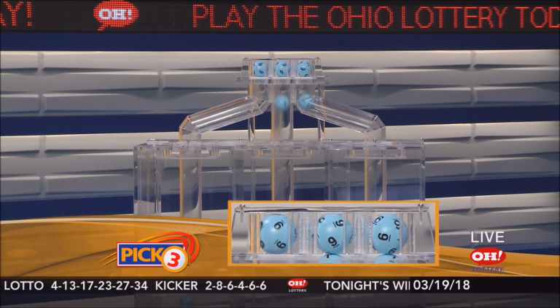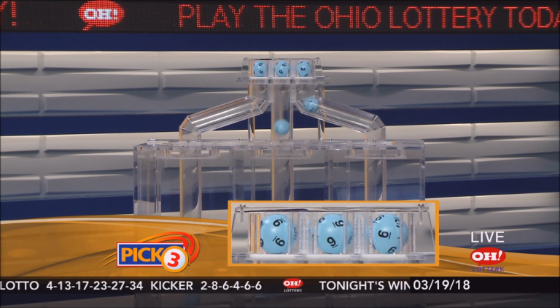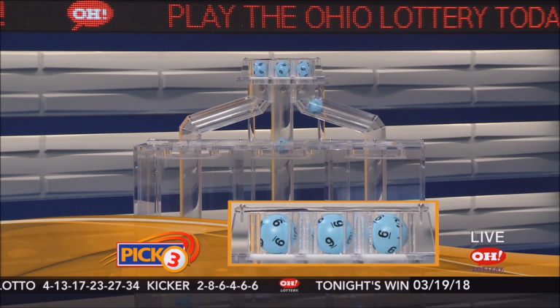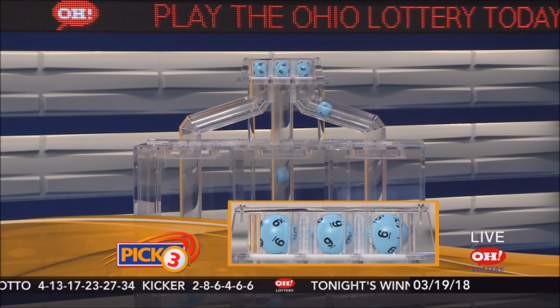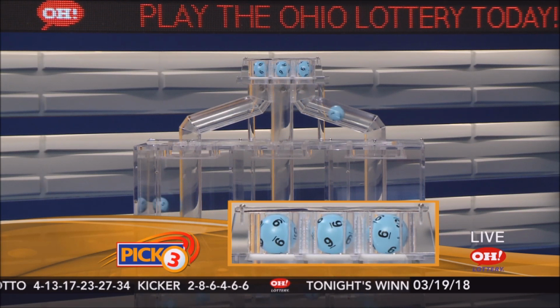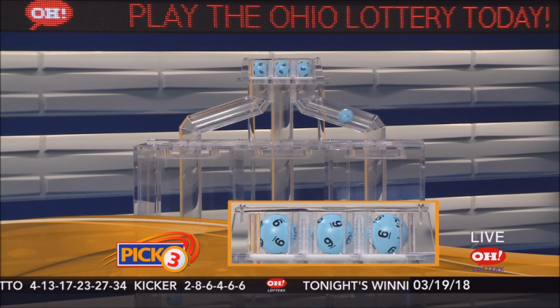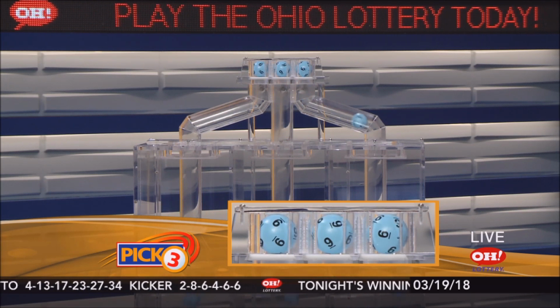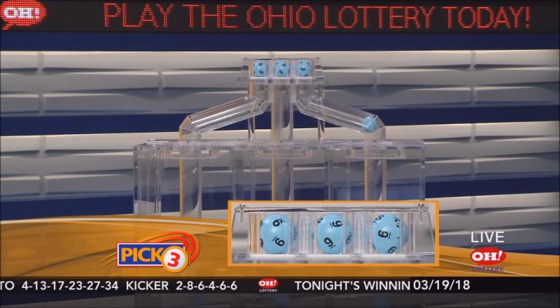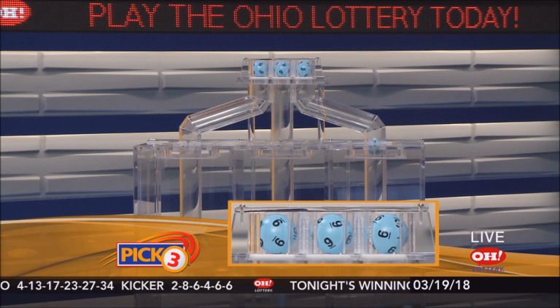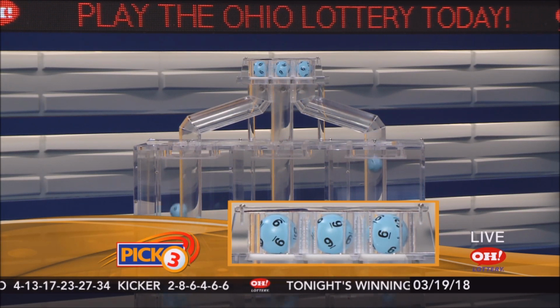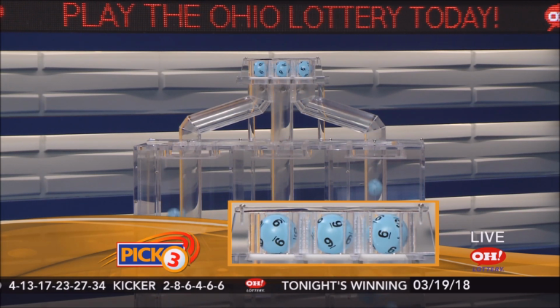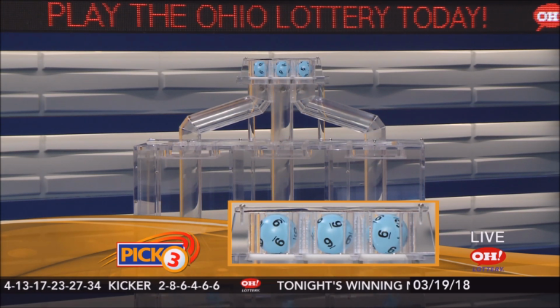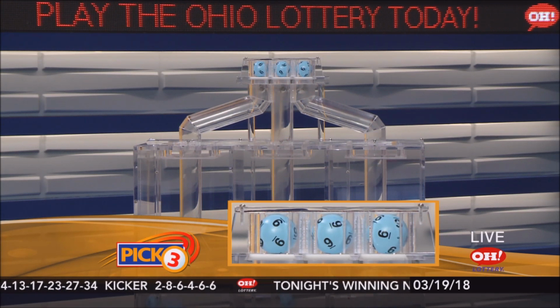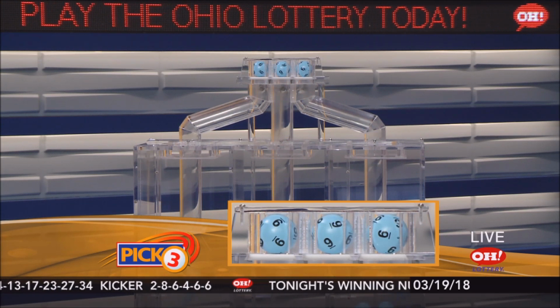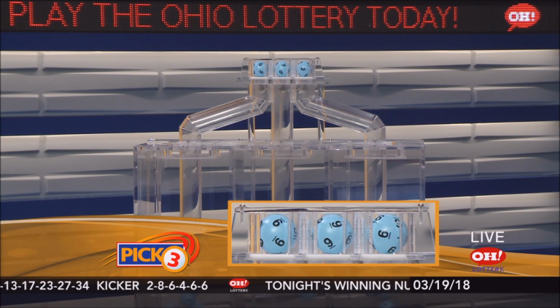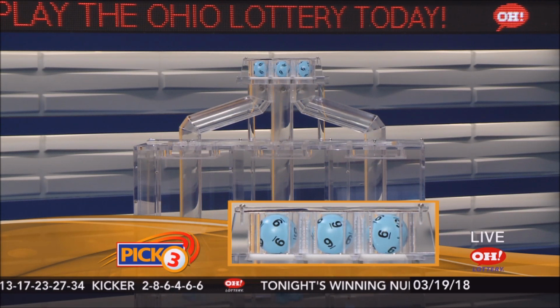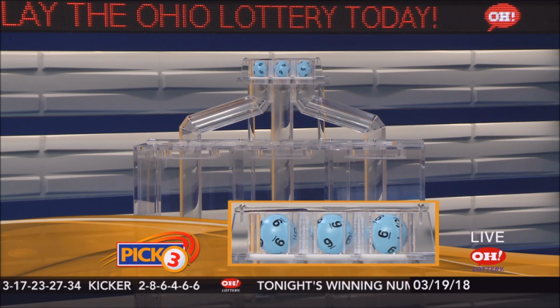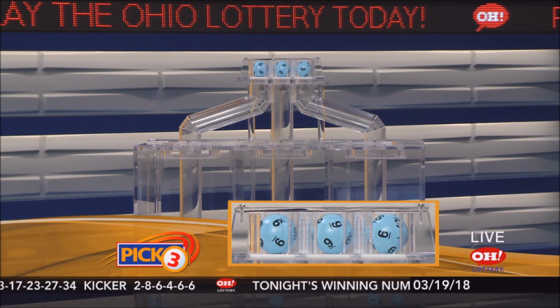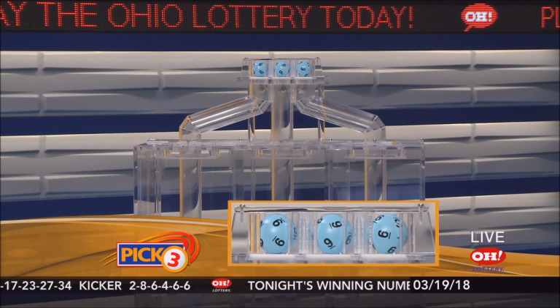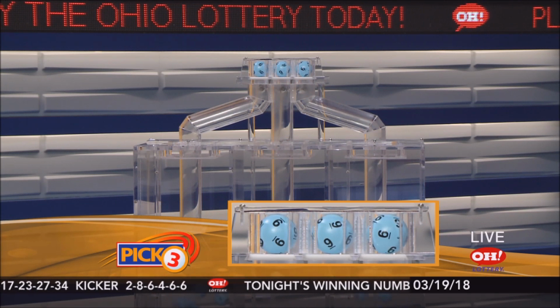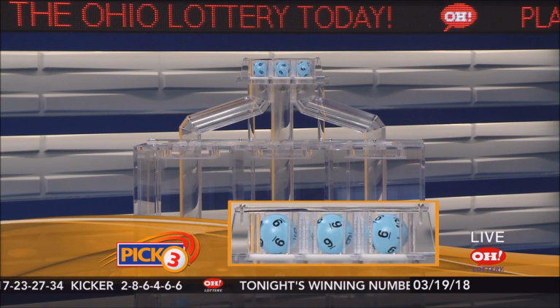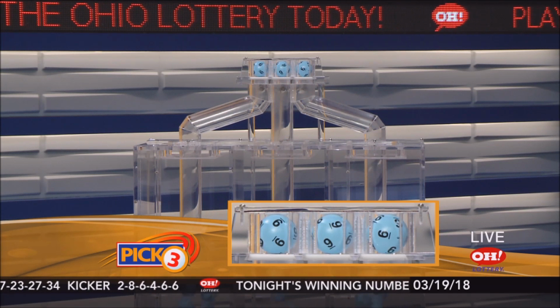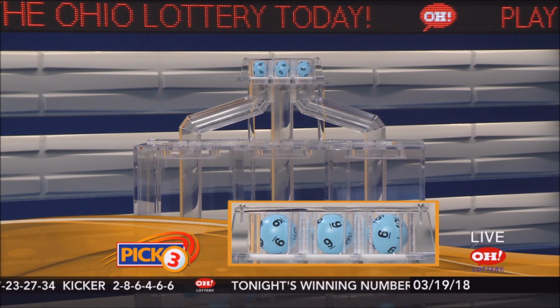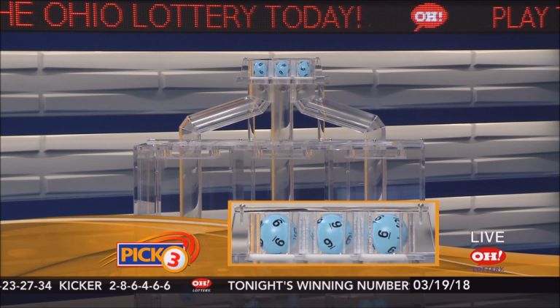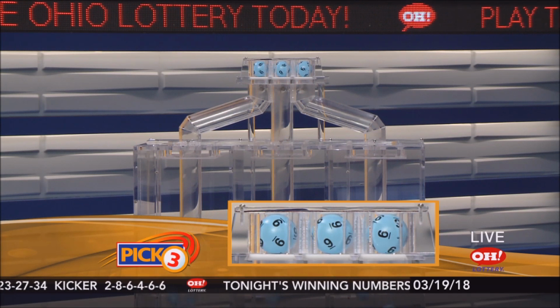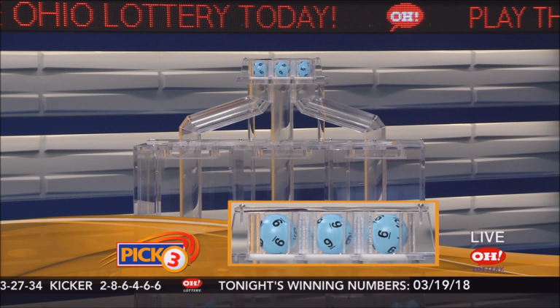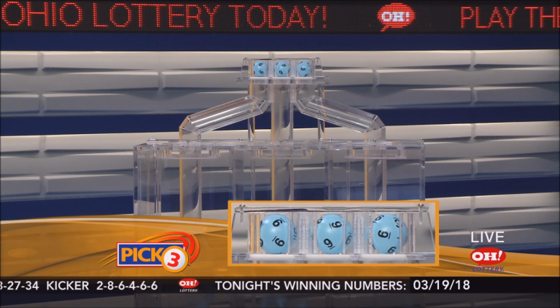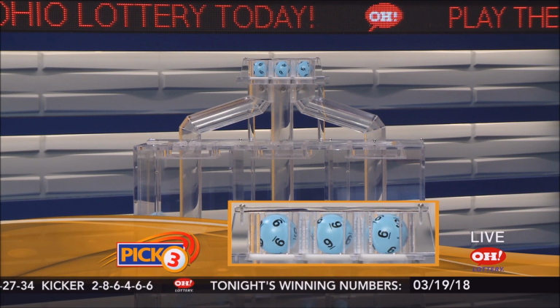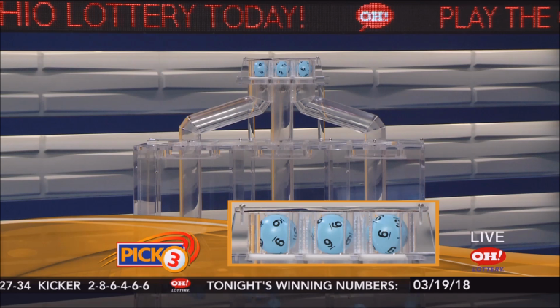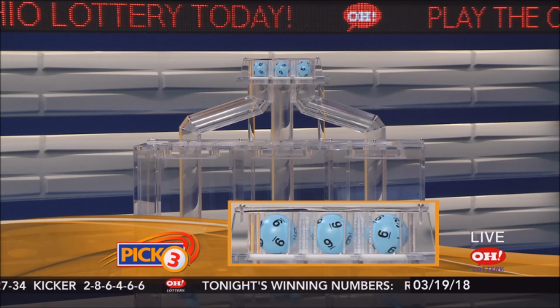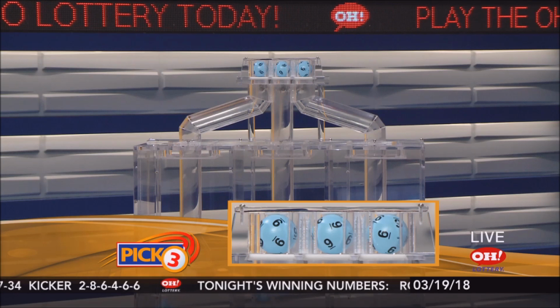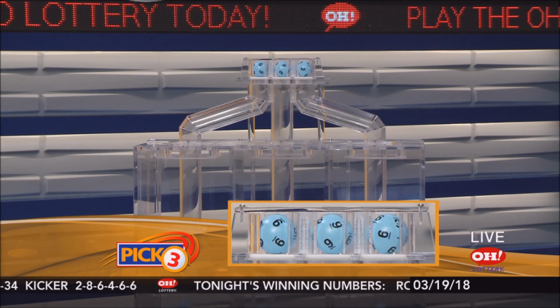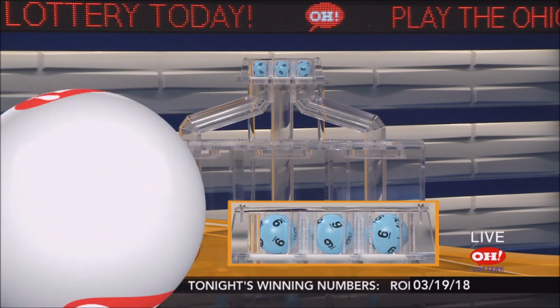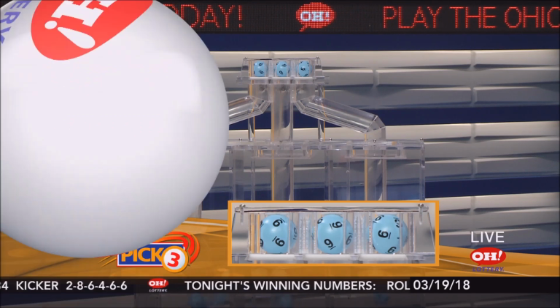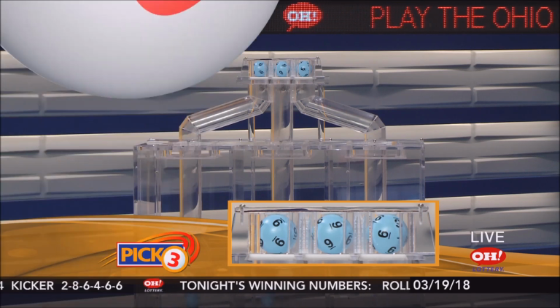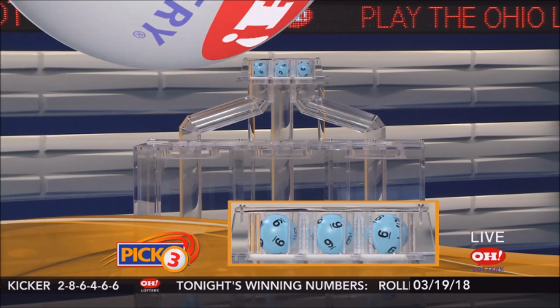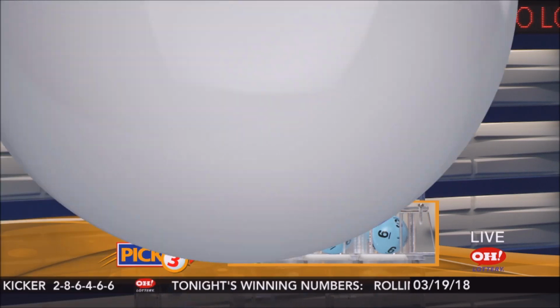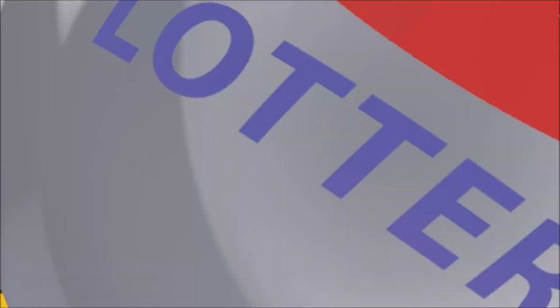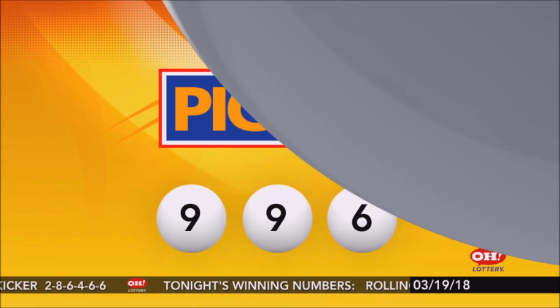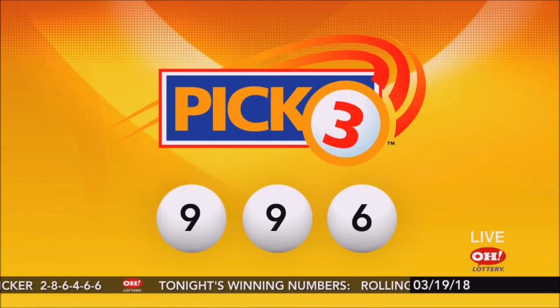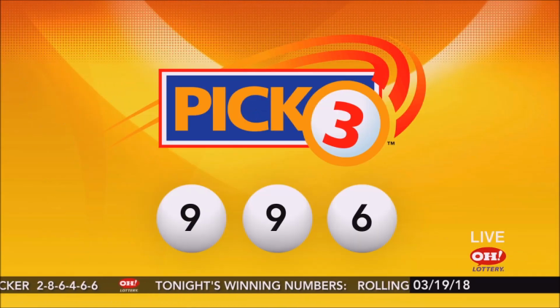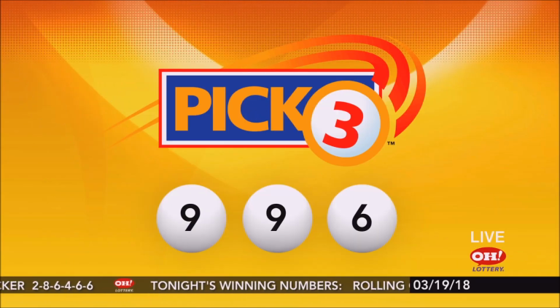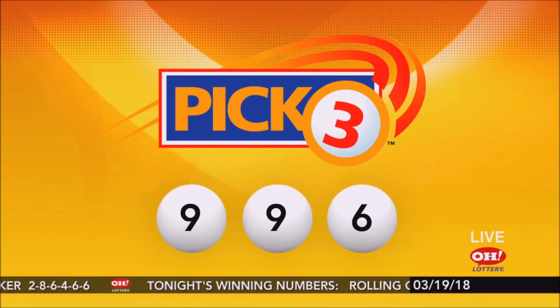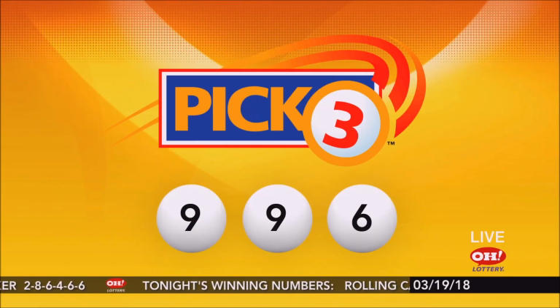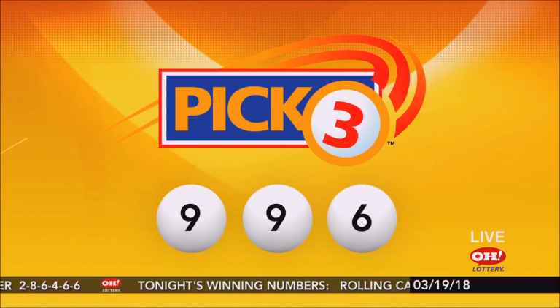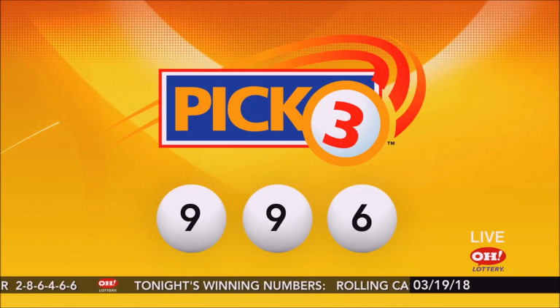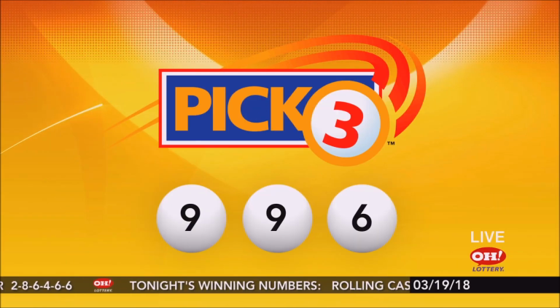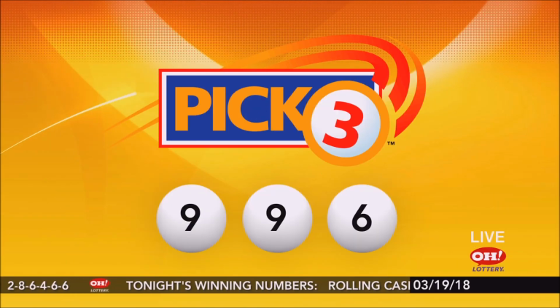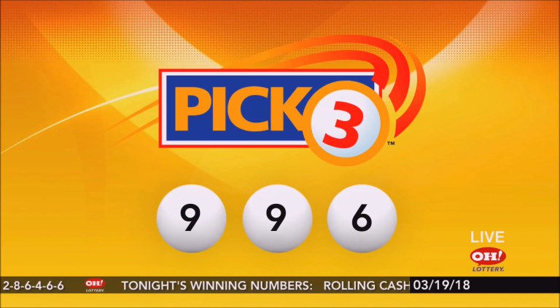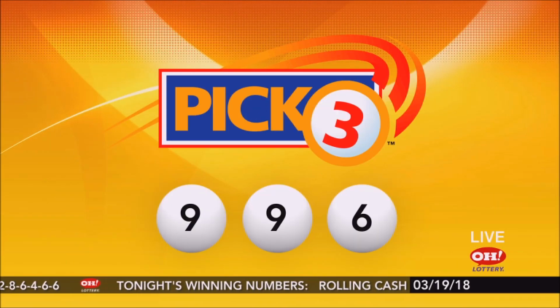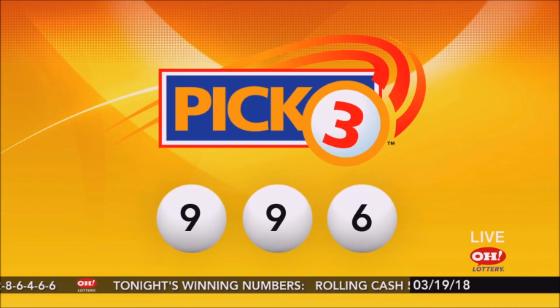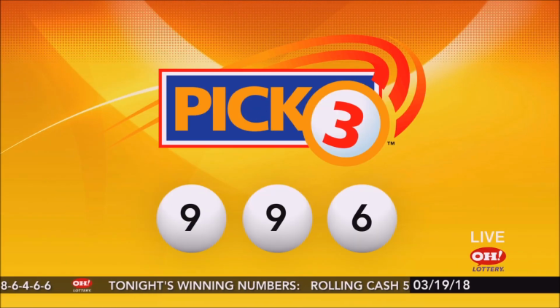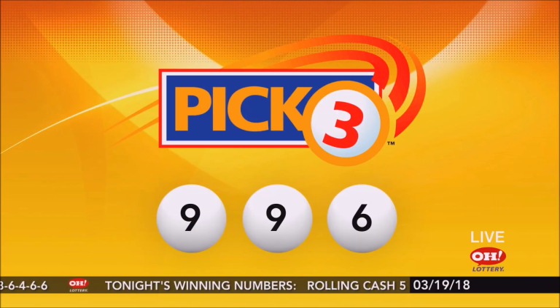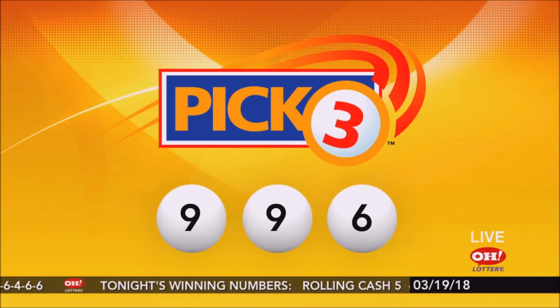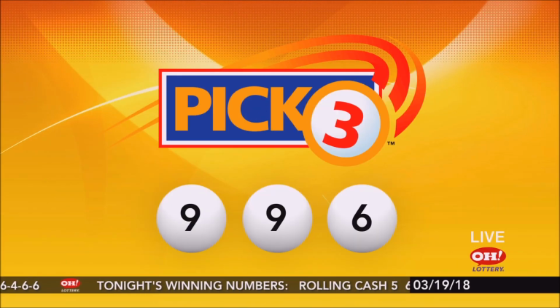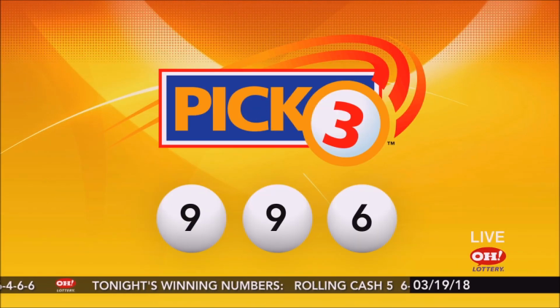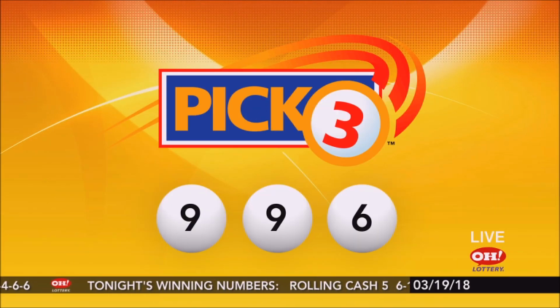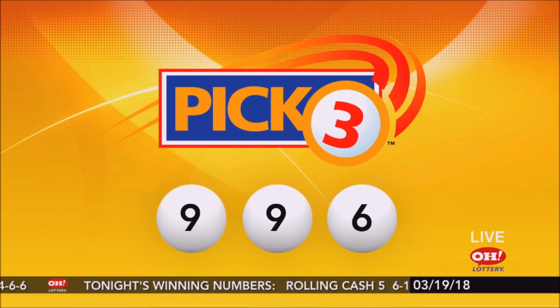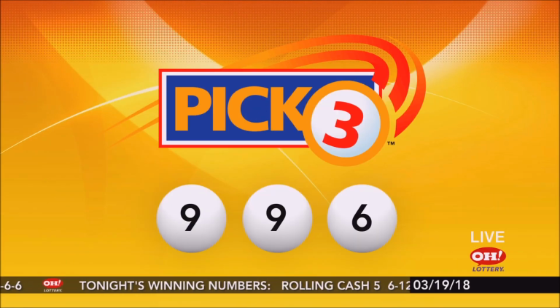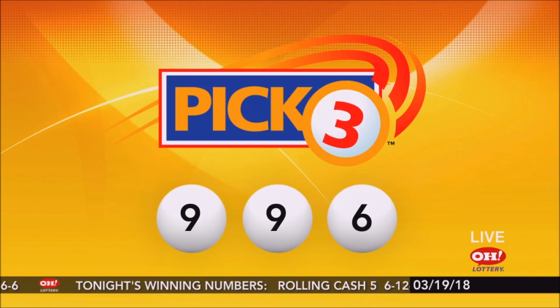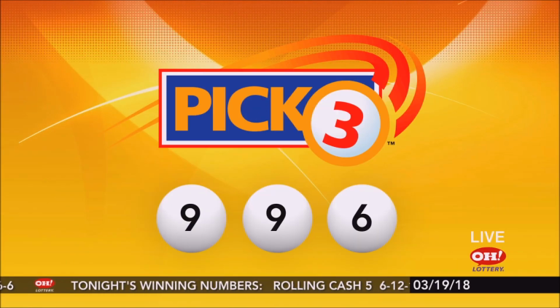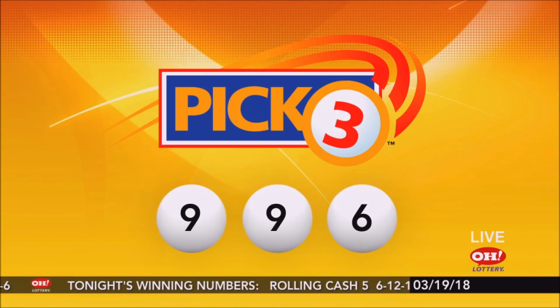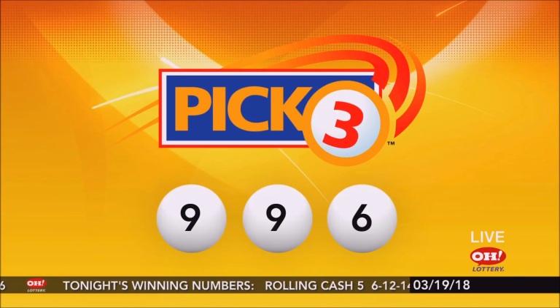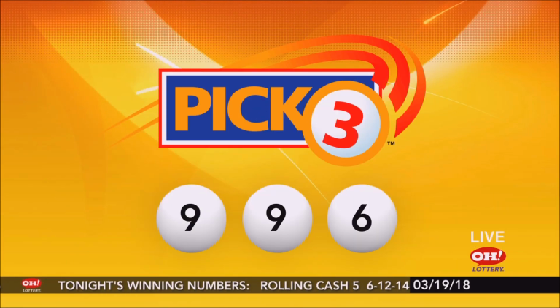Tonight's winning Pick 3 numbers are 9, 9, 6. Again, repeating tonight's winning Pick 3 numbers: 9, 9, 6.